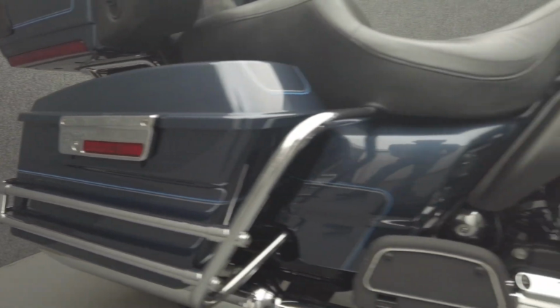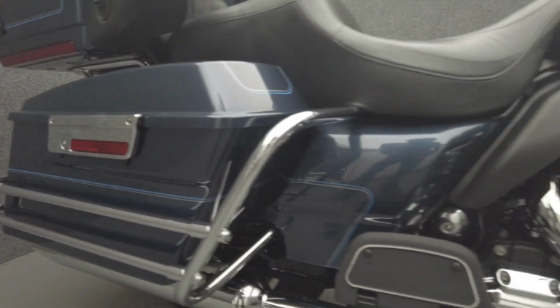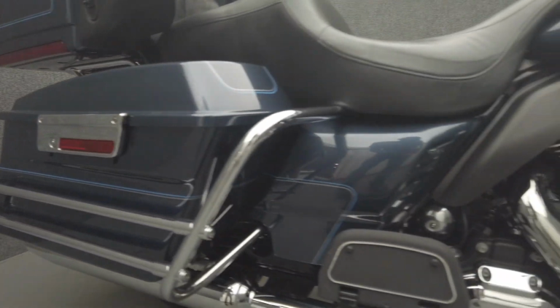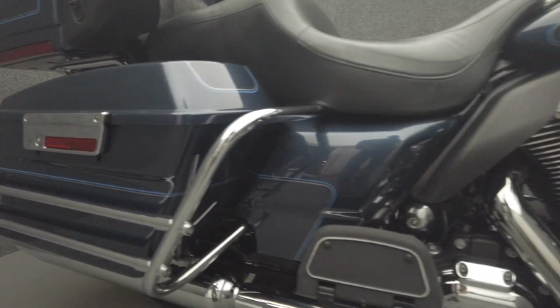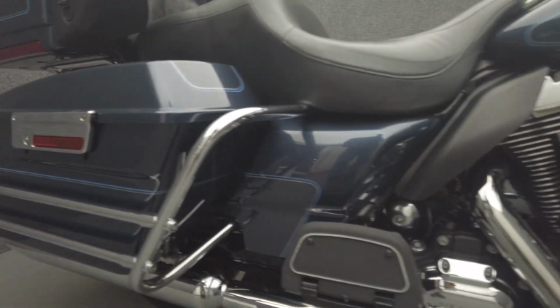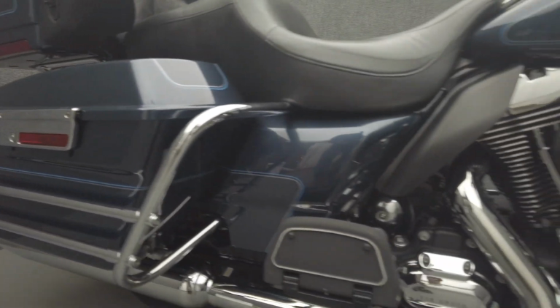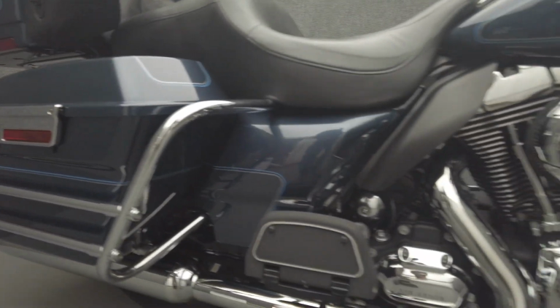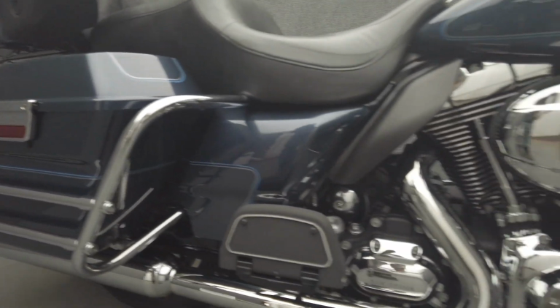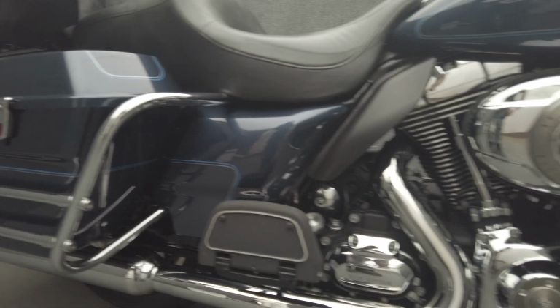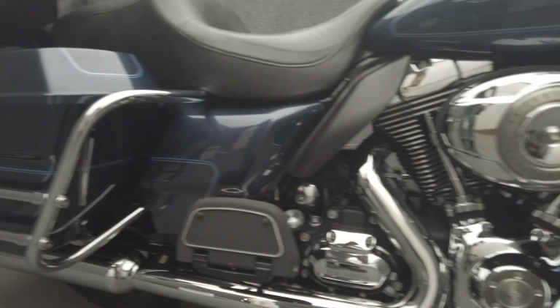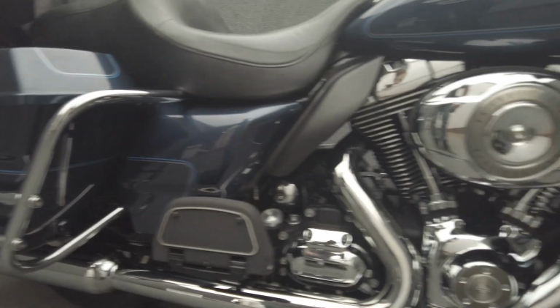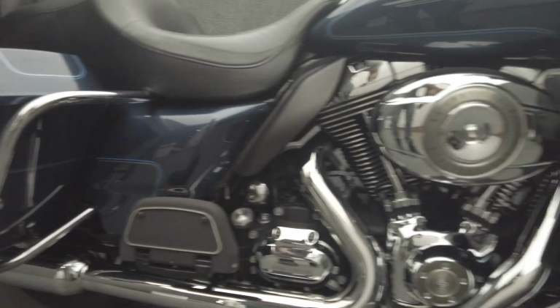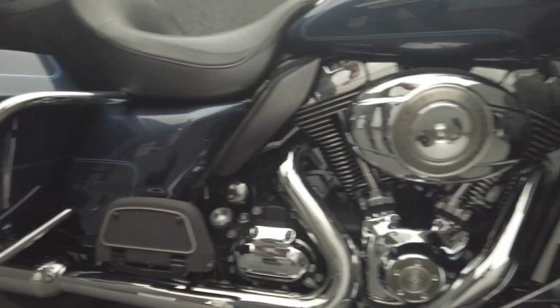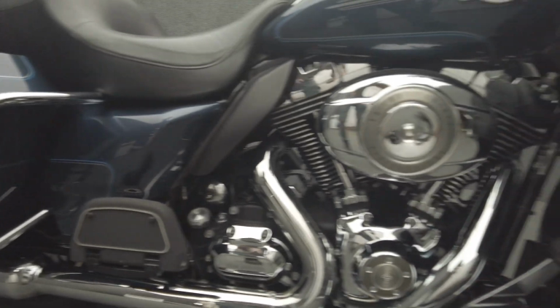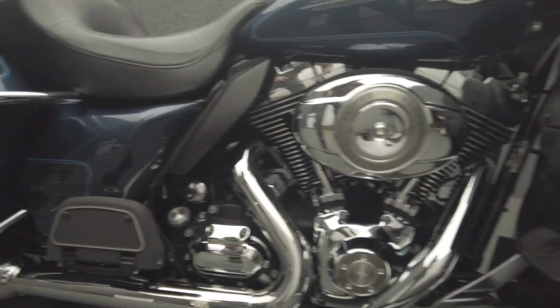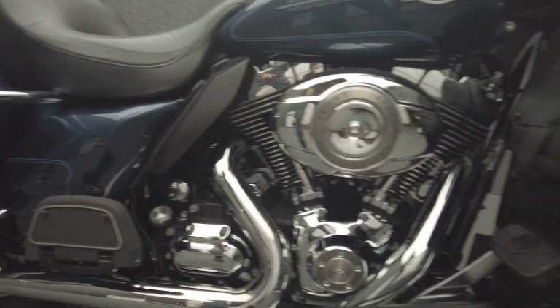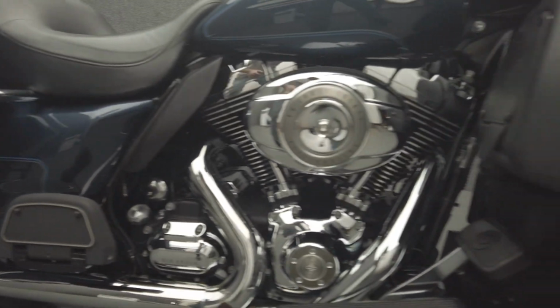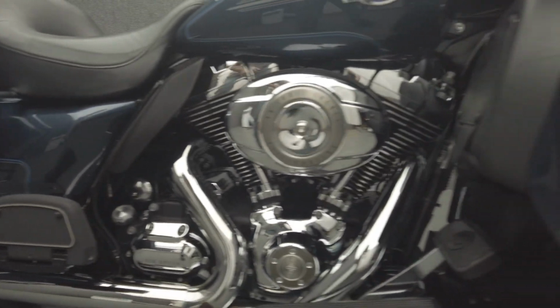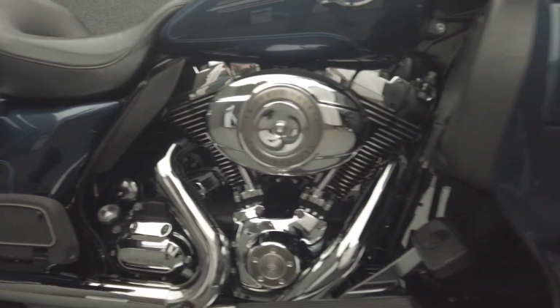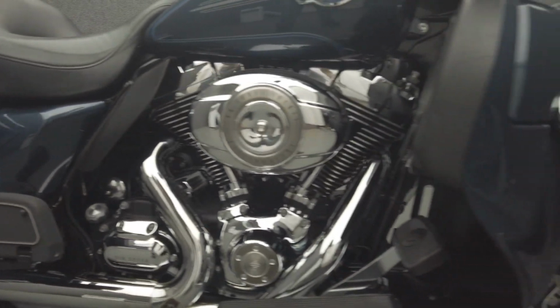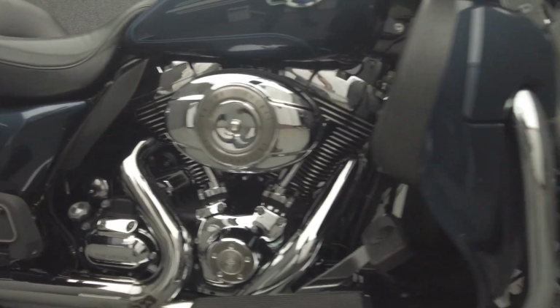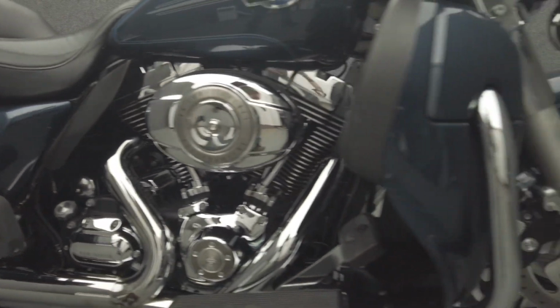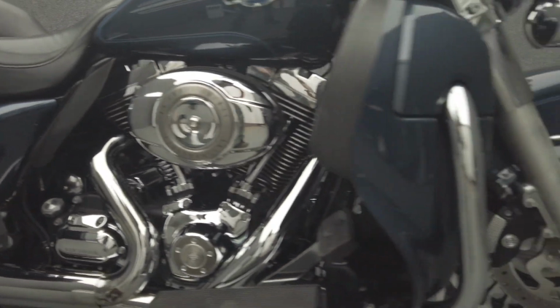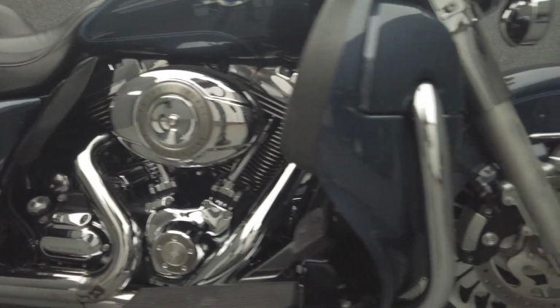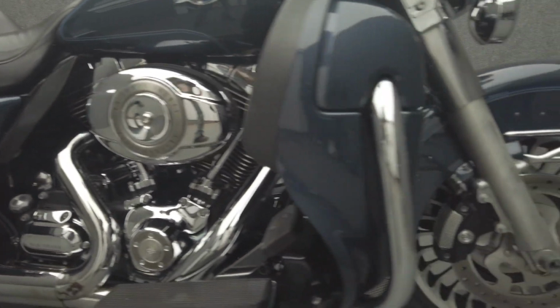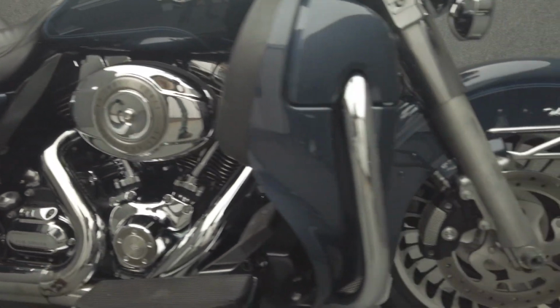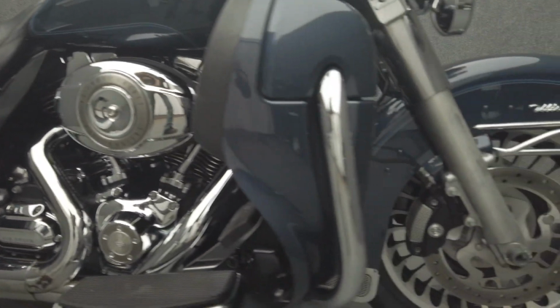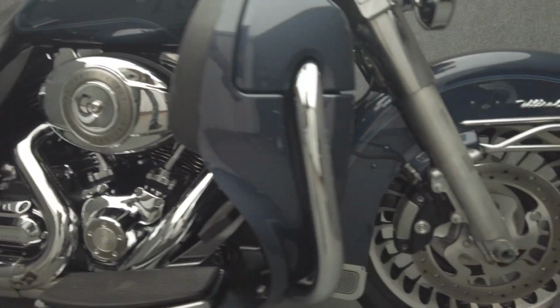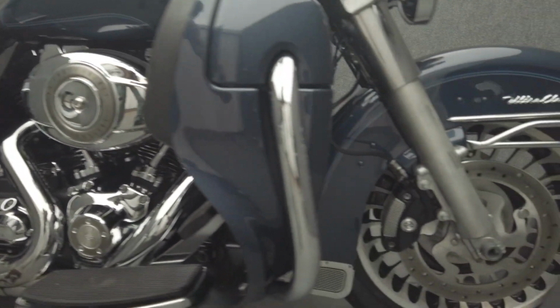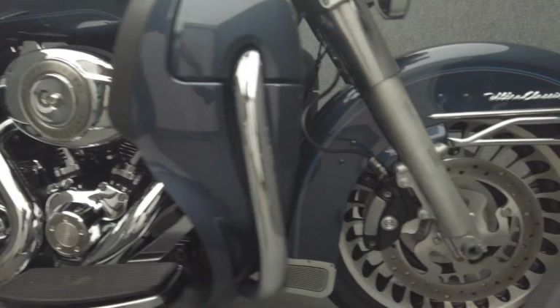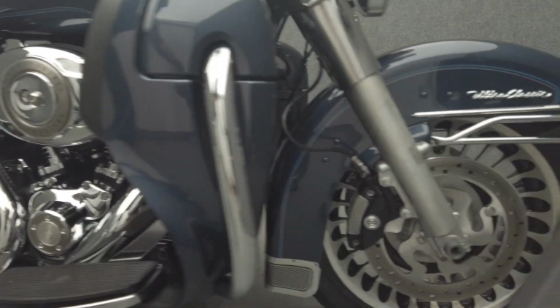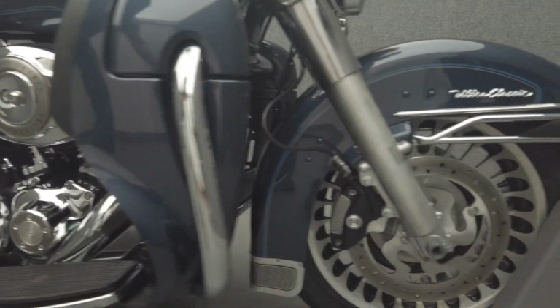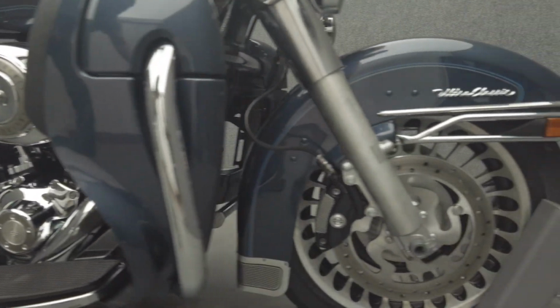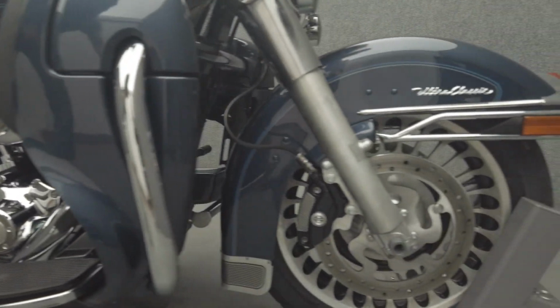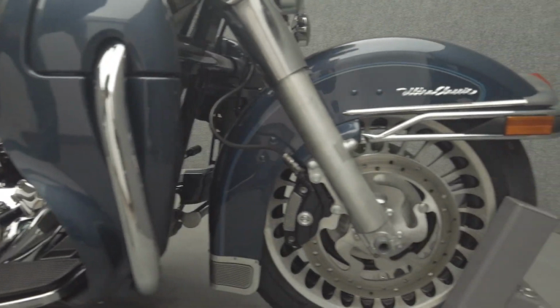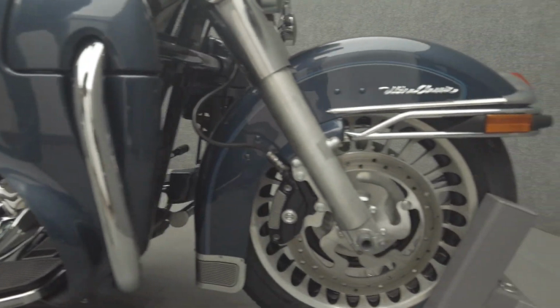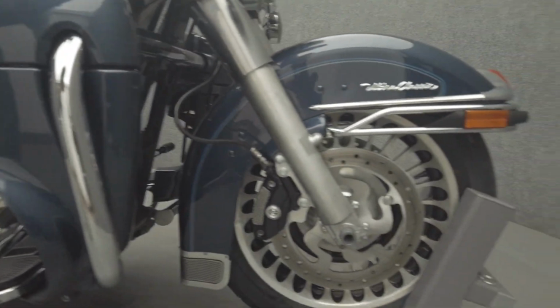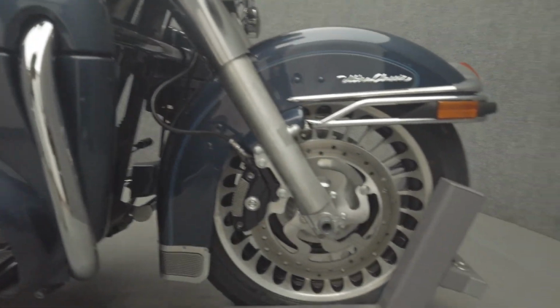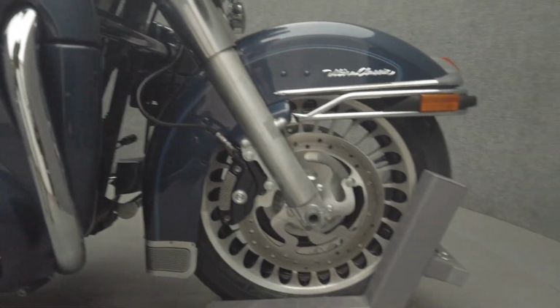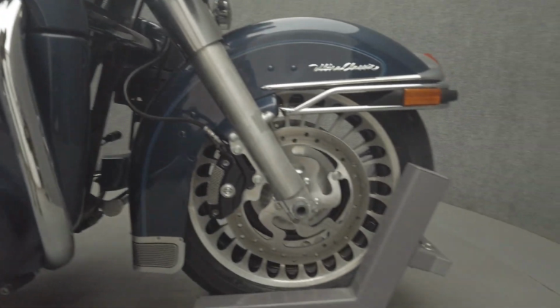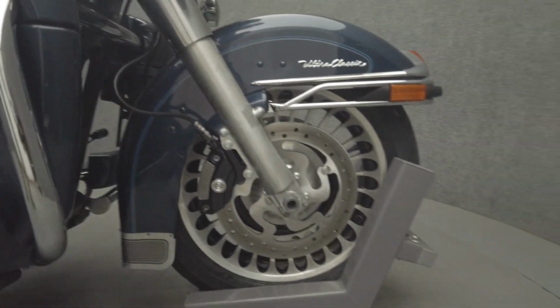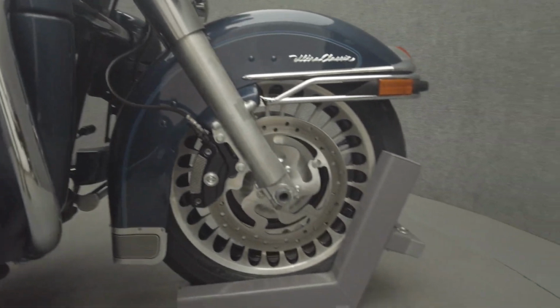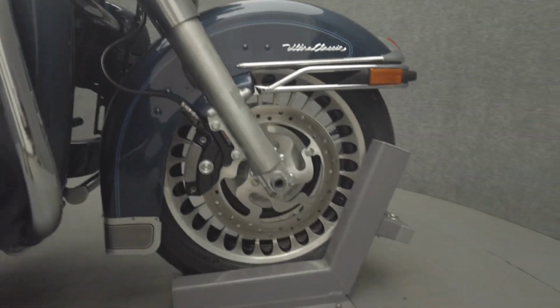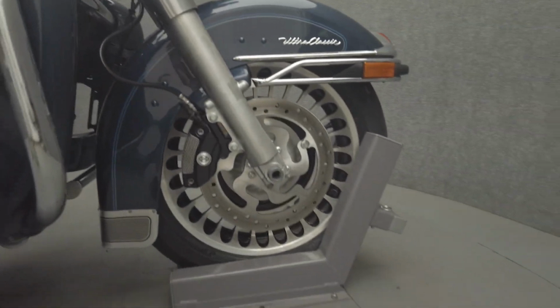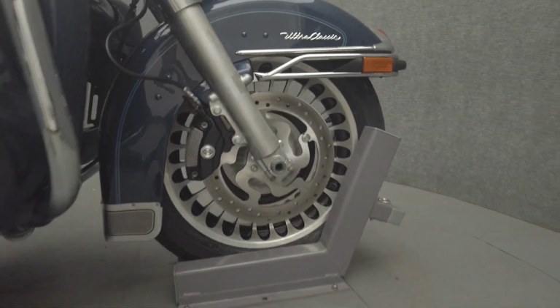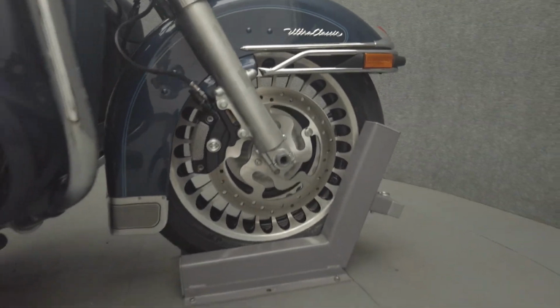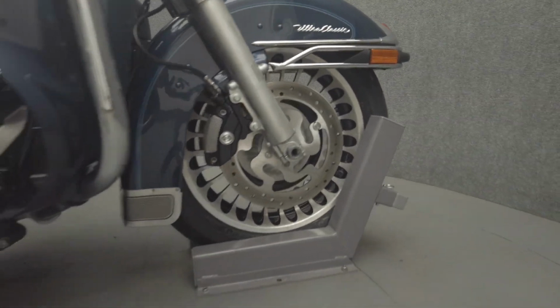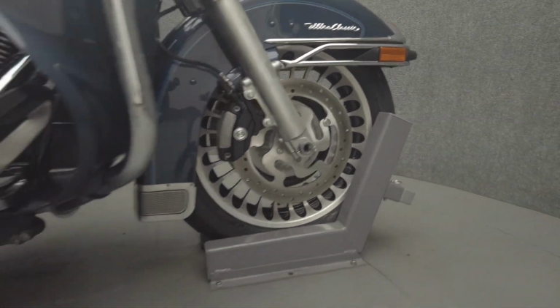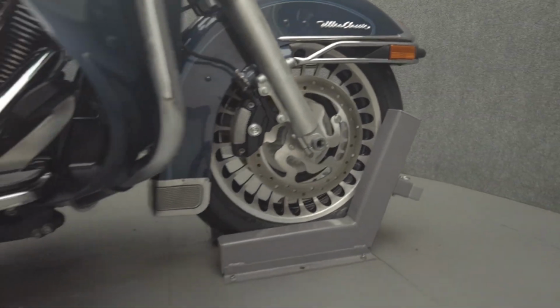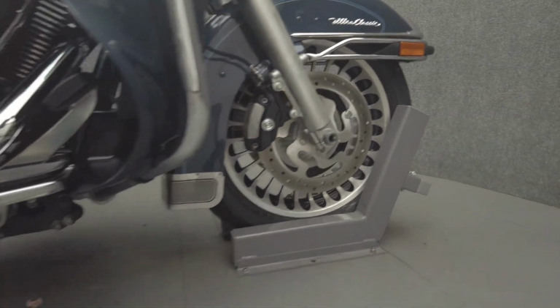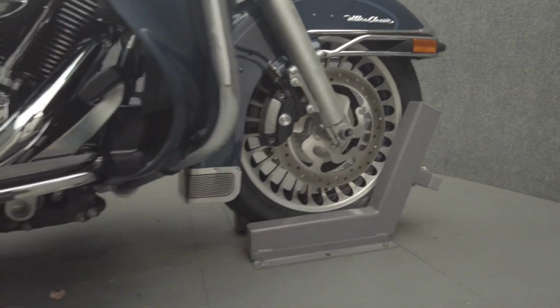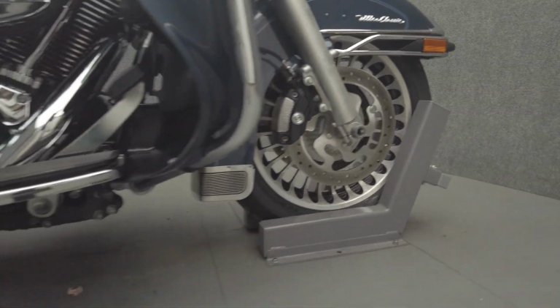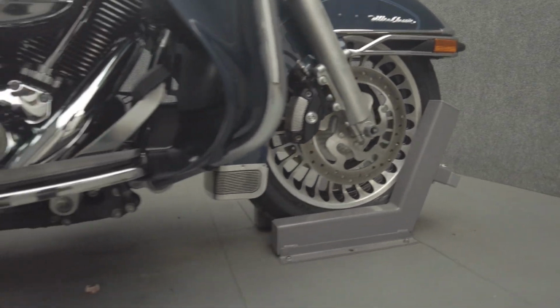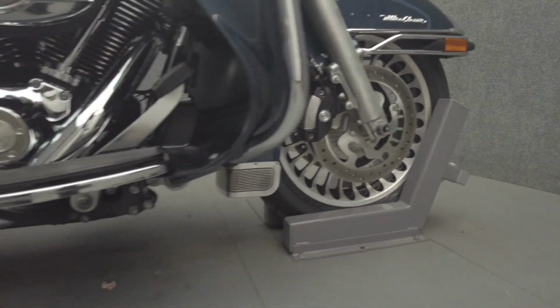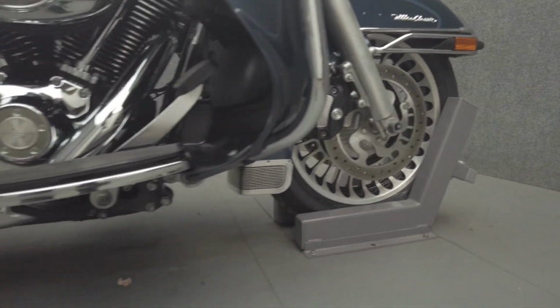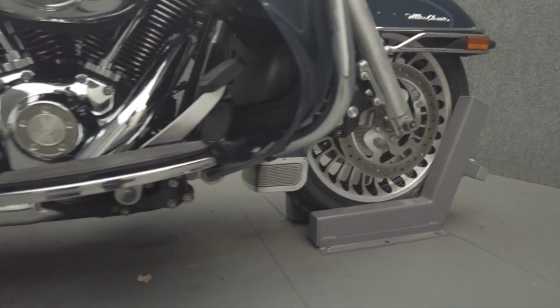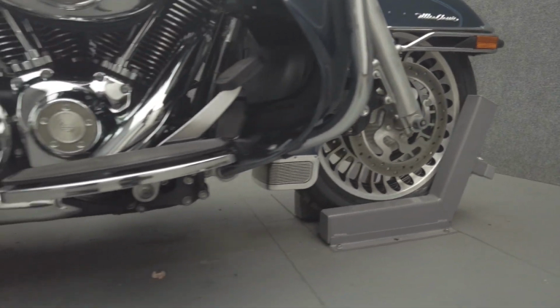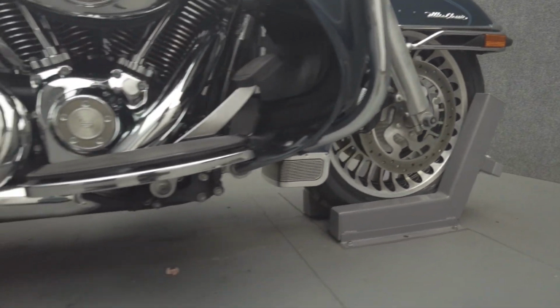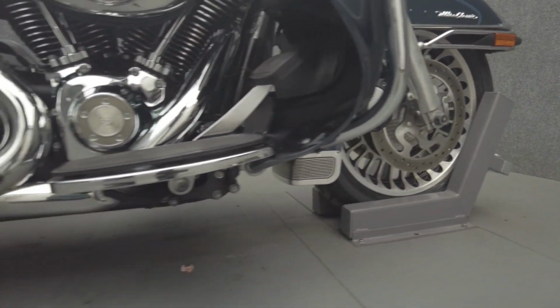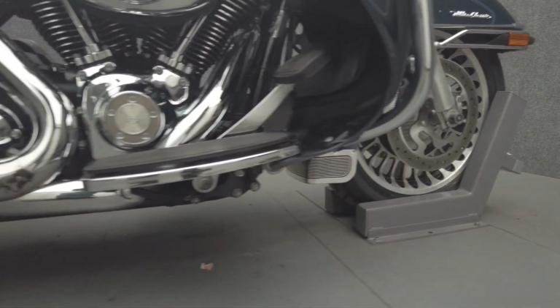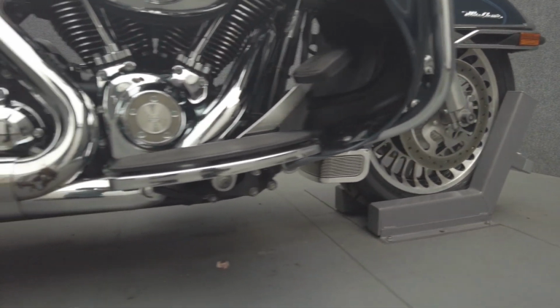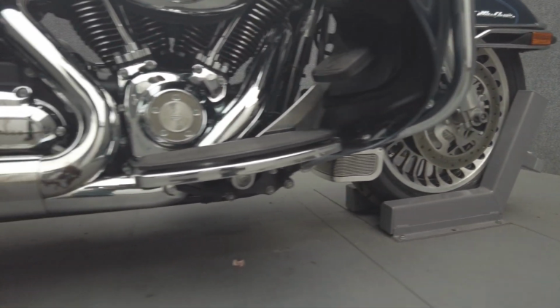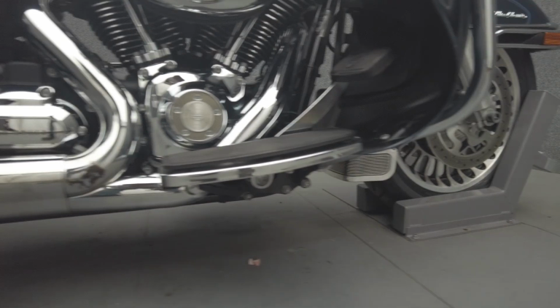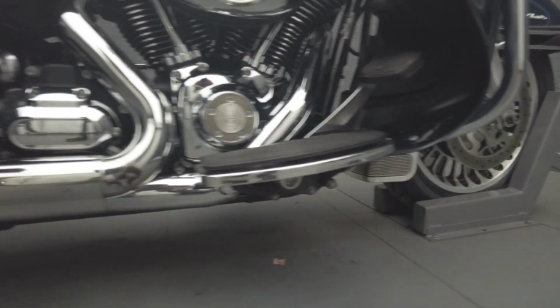It's been upgraded with passing lamp visors, smoke turn signals, a luggage rack, shift lever, fuel door cover, and mid-frame heat deflectors.